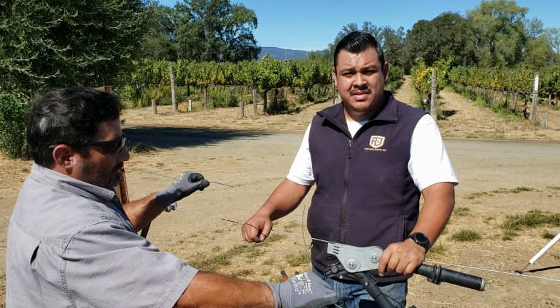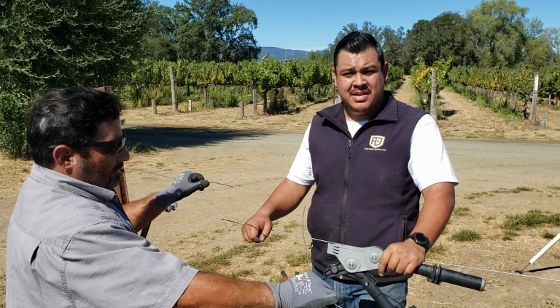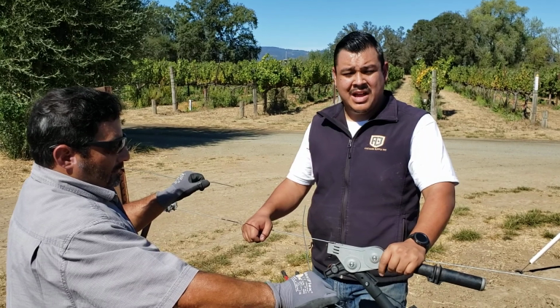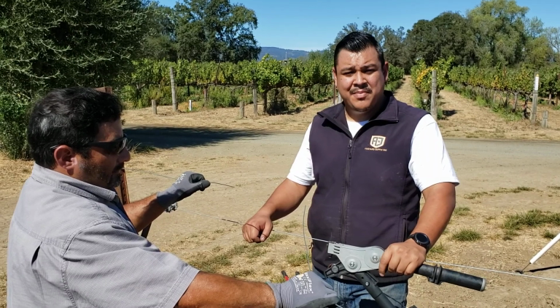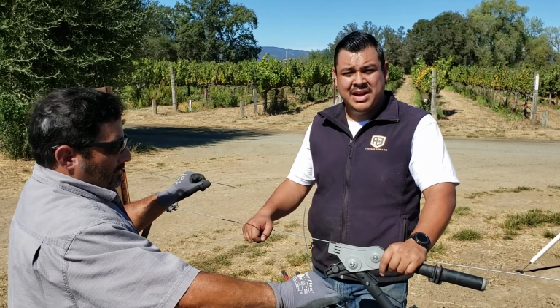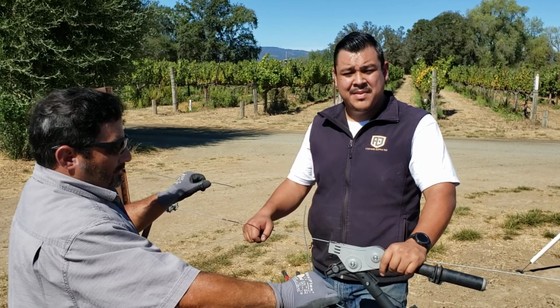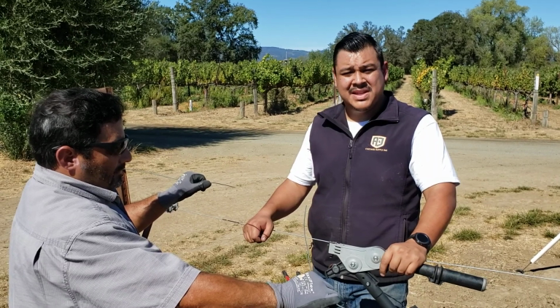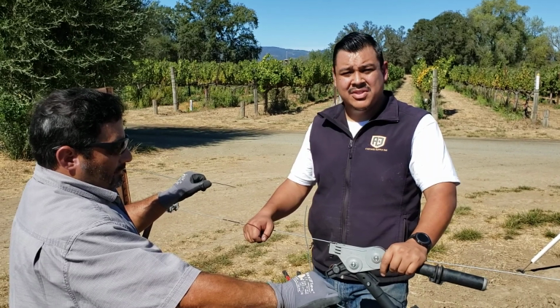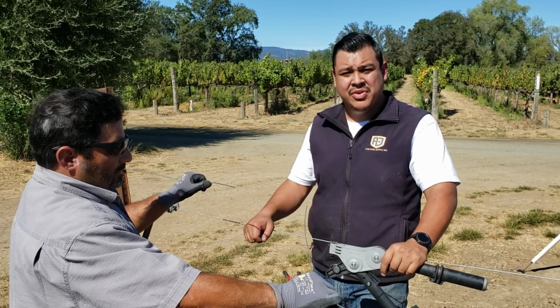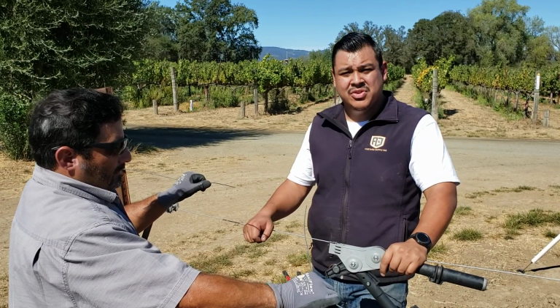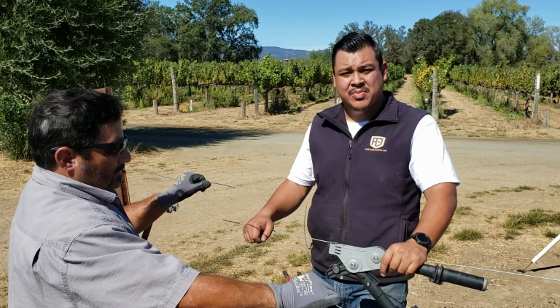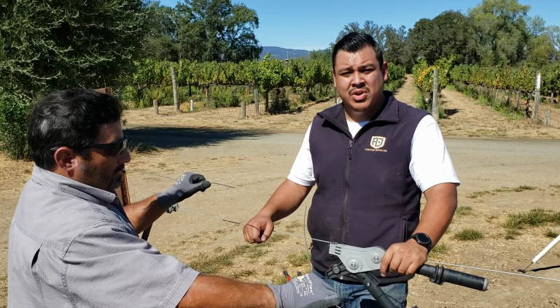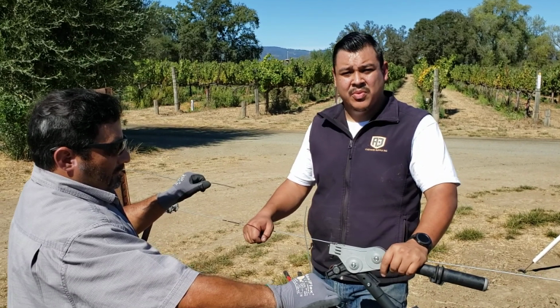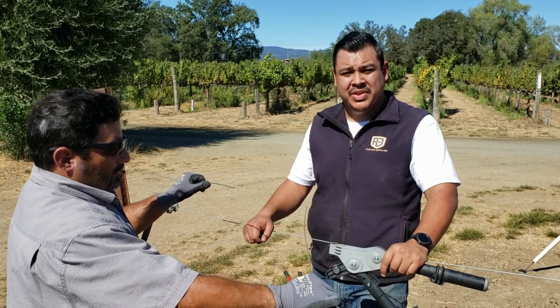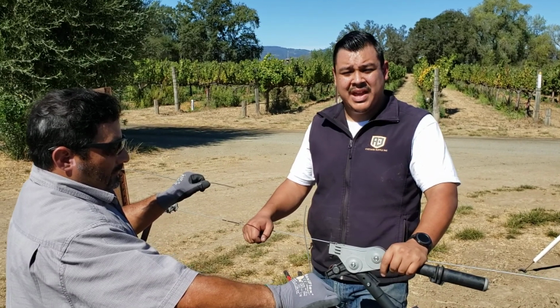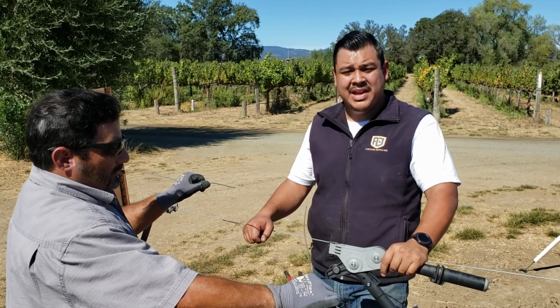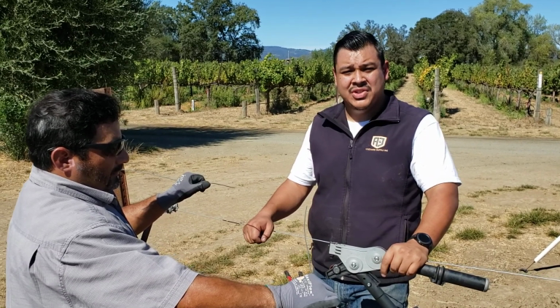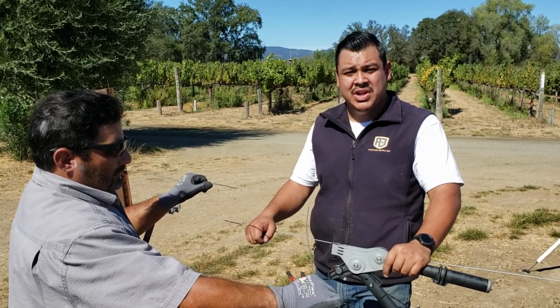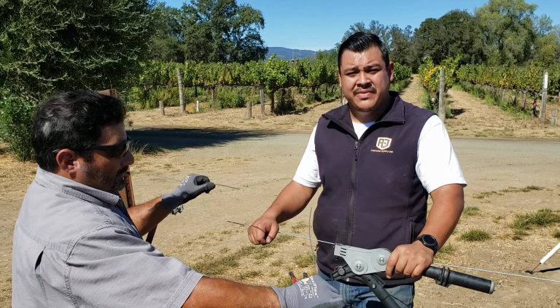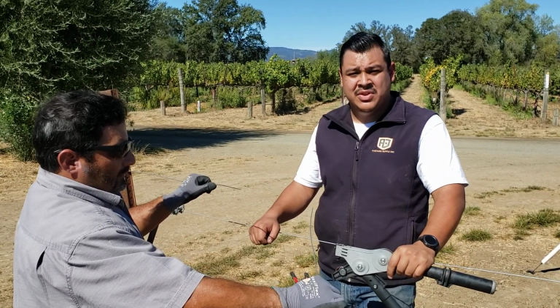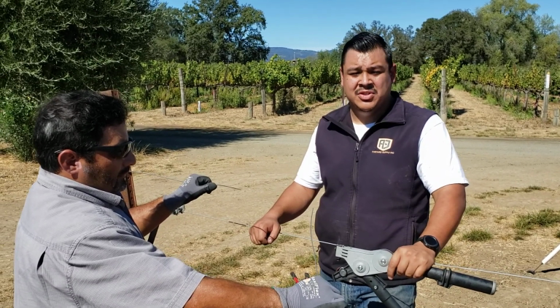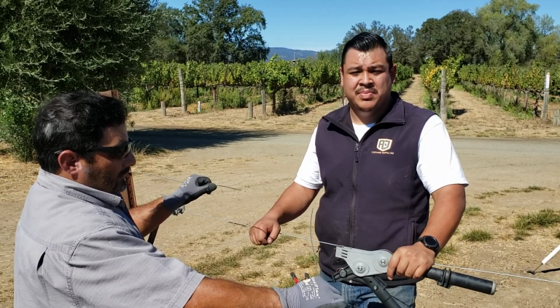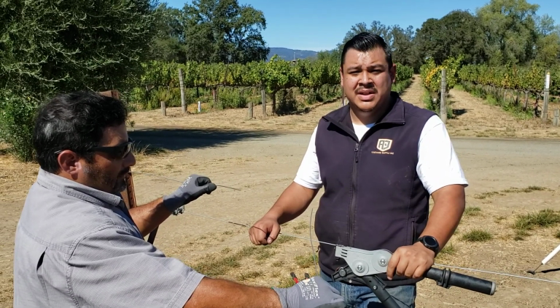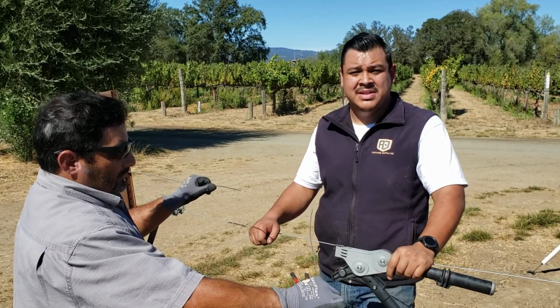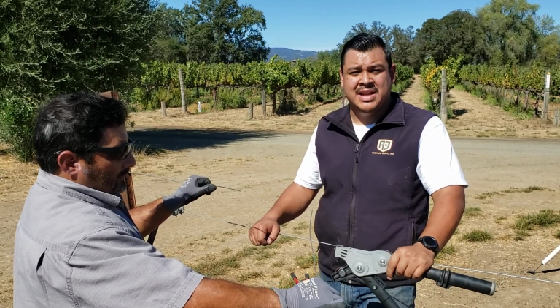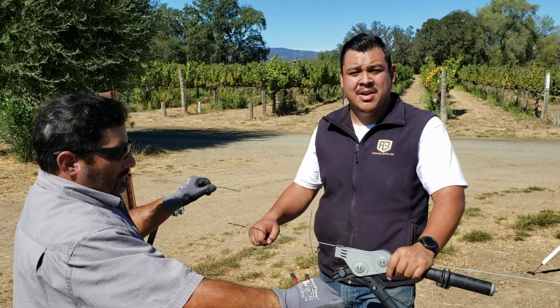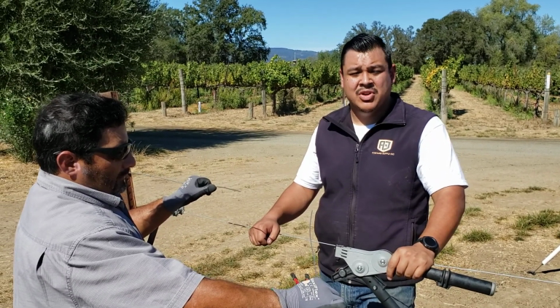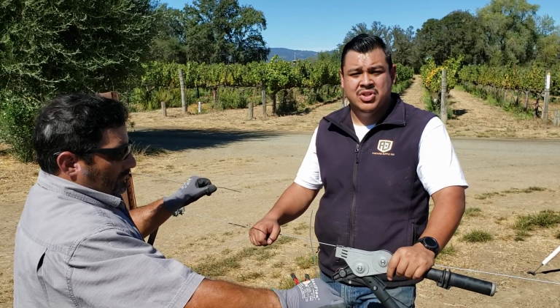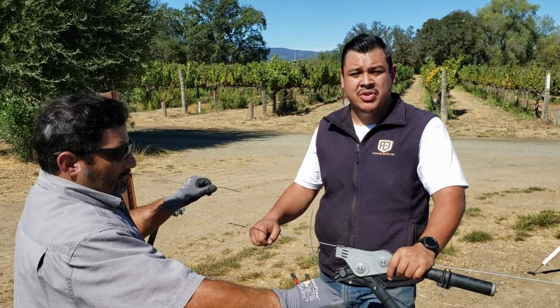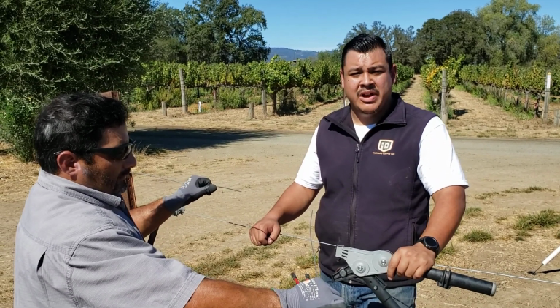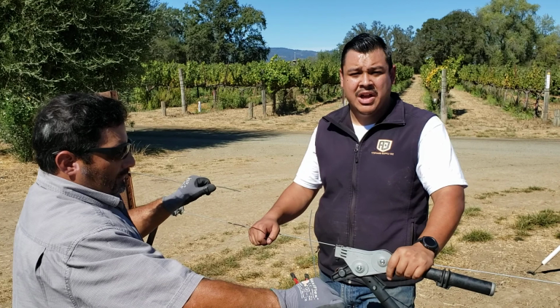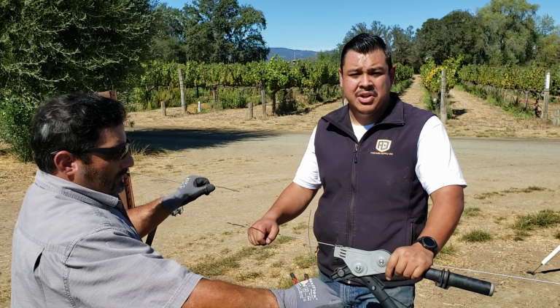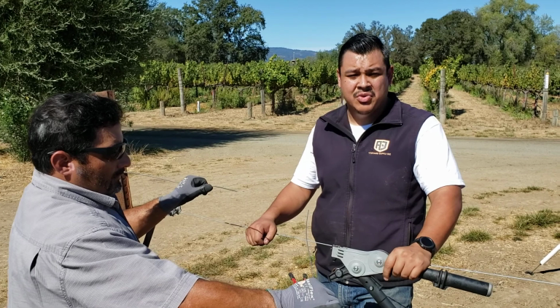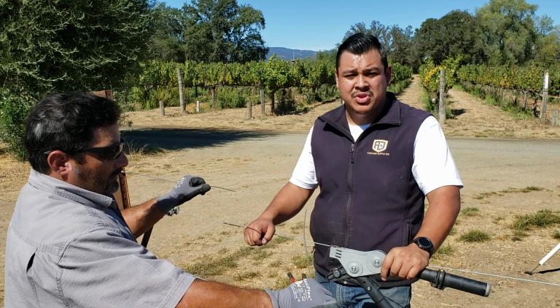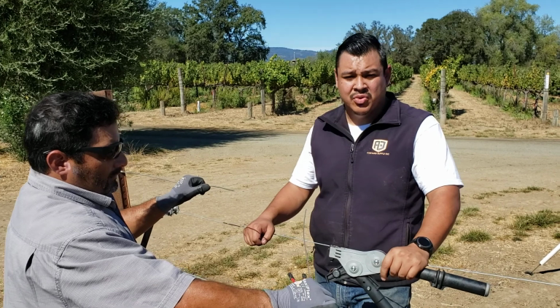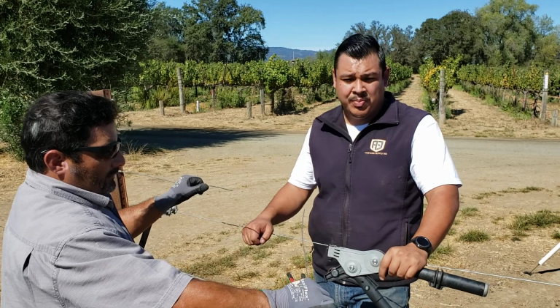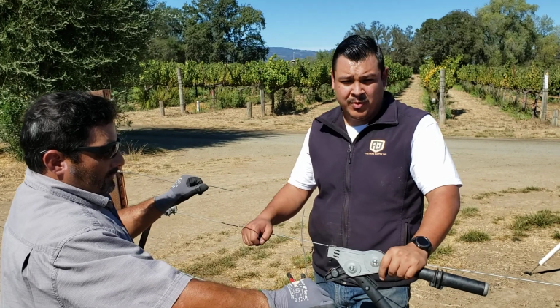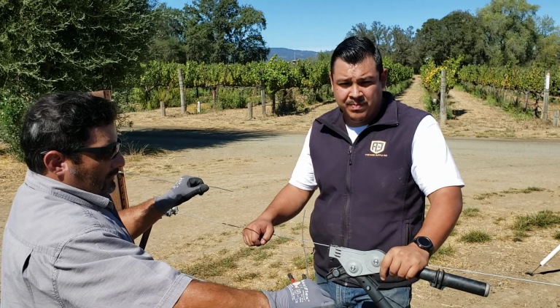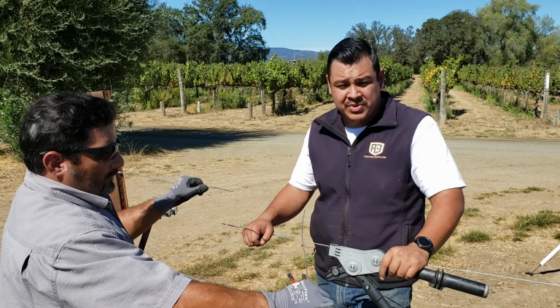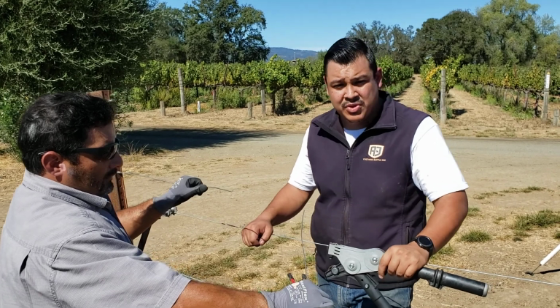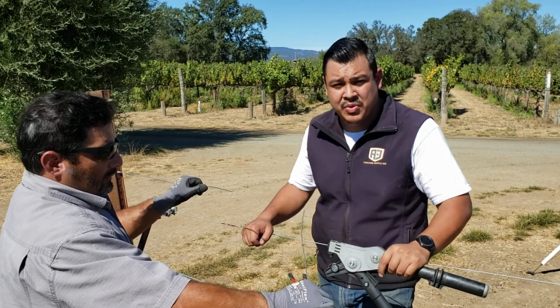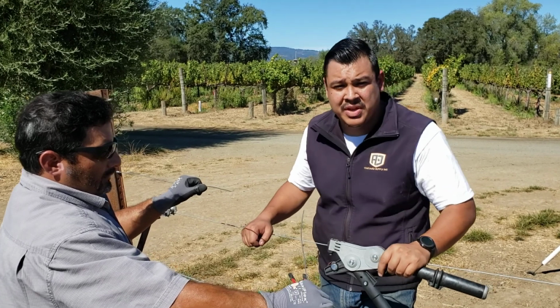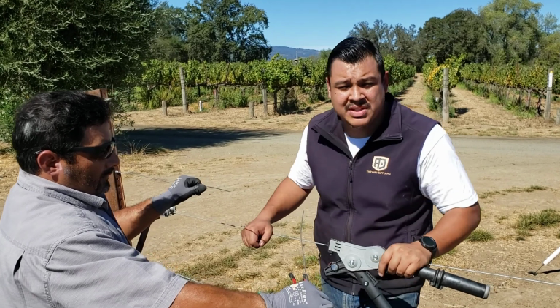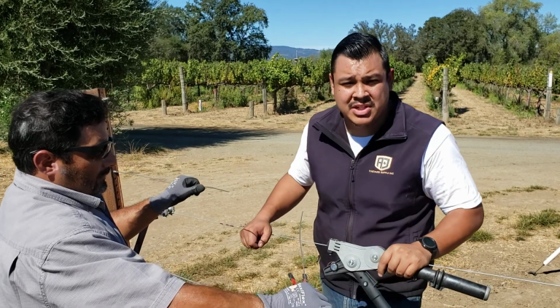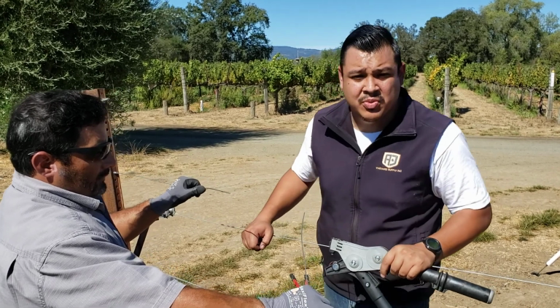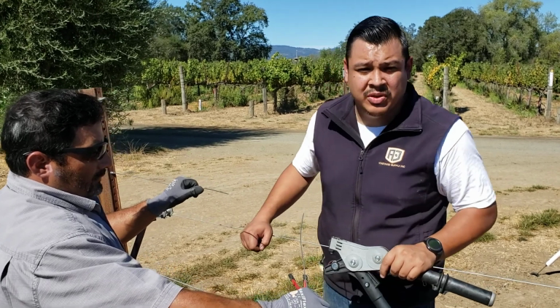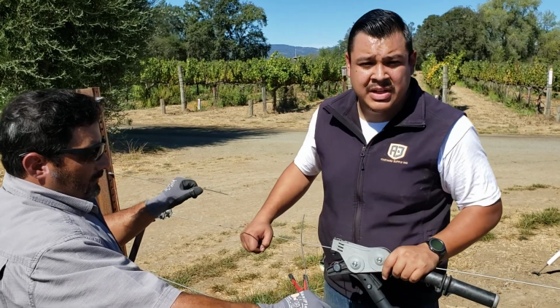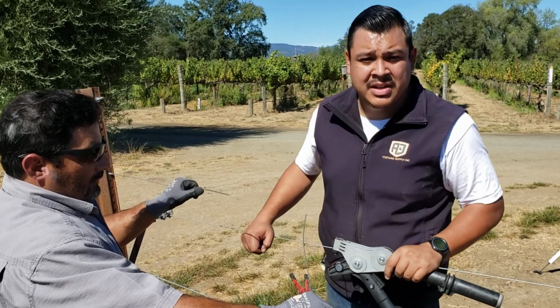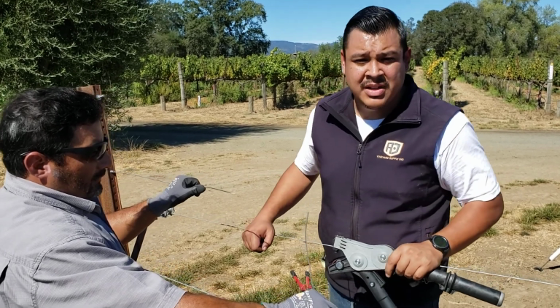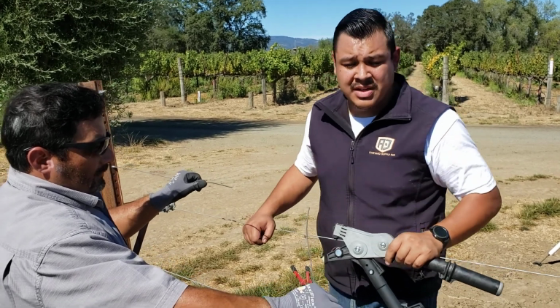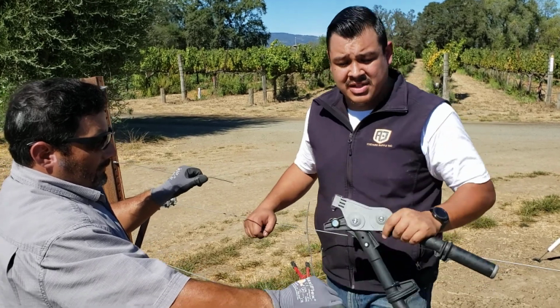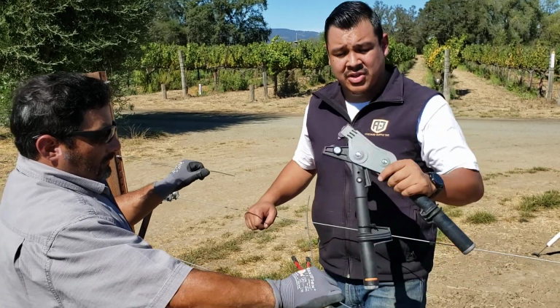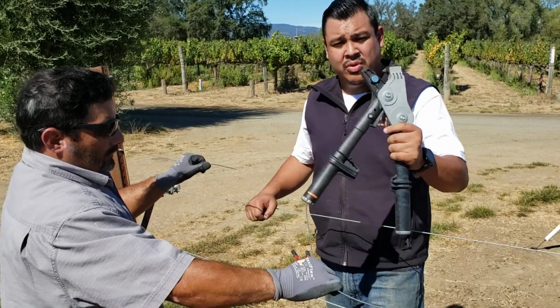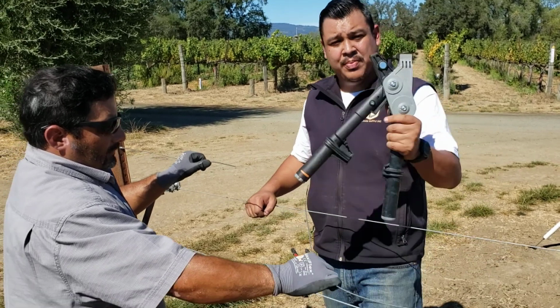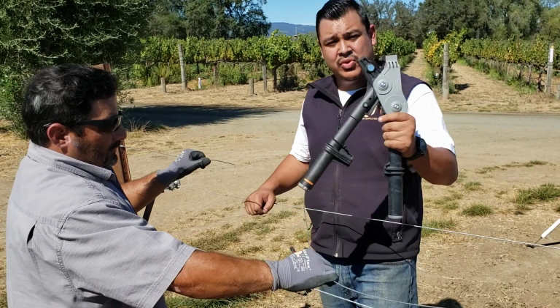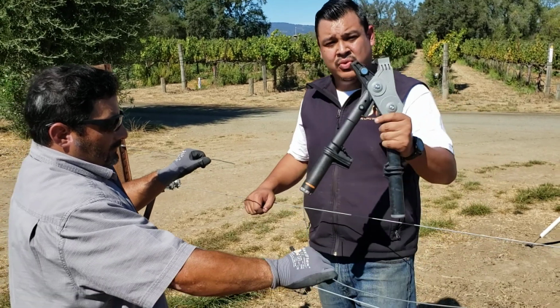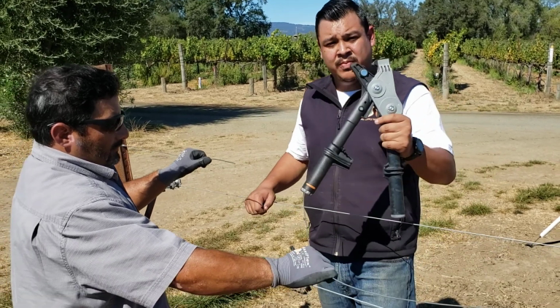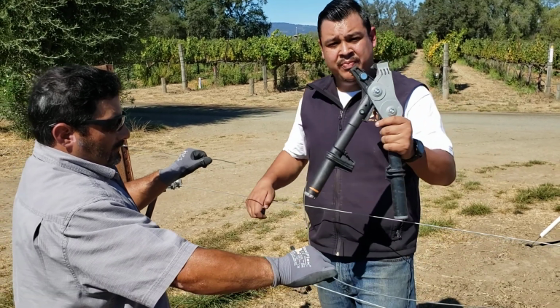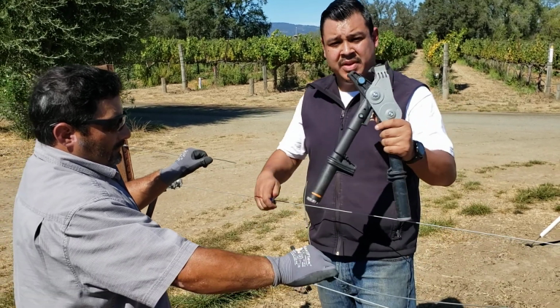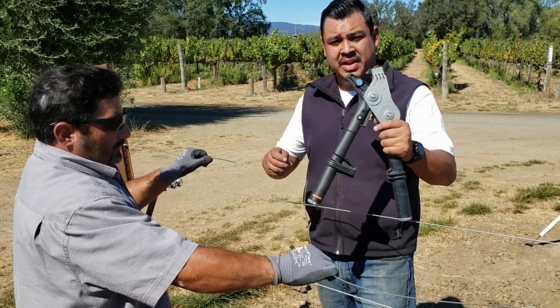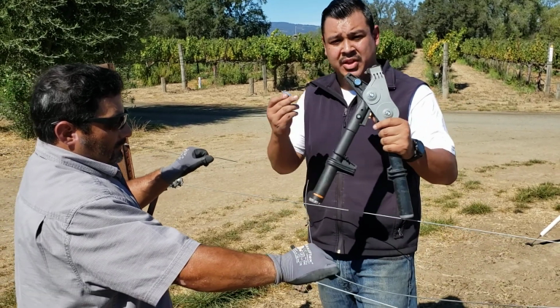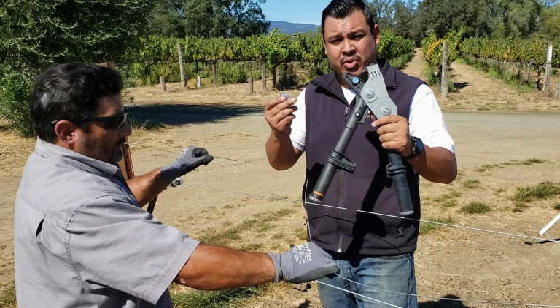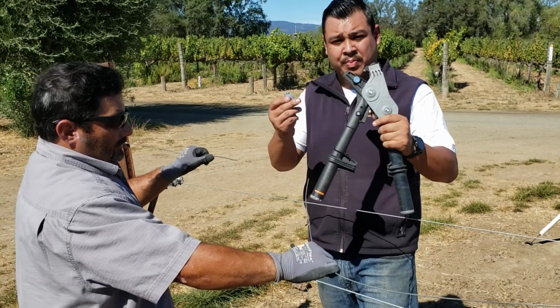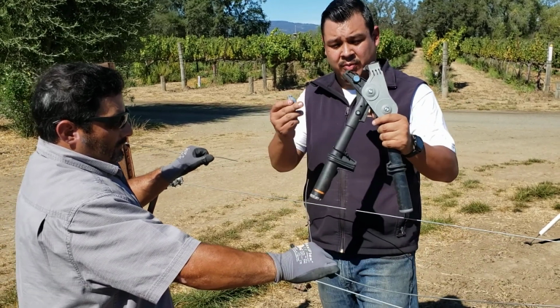Hi, my name is Antonio Zamora with ANJ Veneer Supply, and today I'm going to show you how to use a gripple. Two things that you will need are the gripple tool and the gripple.